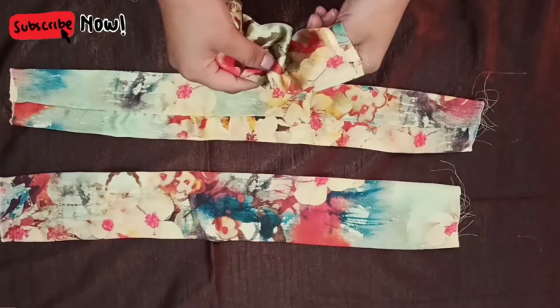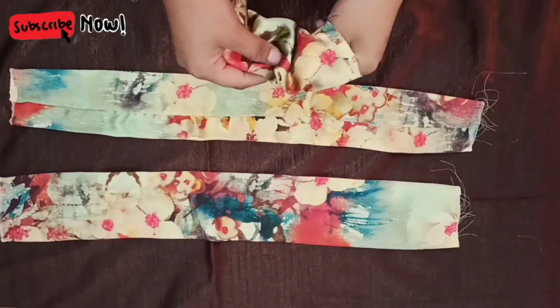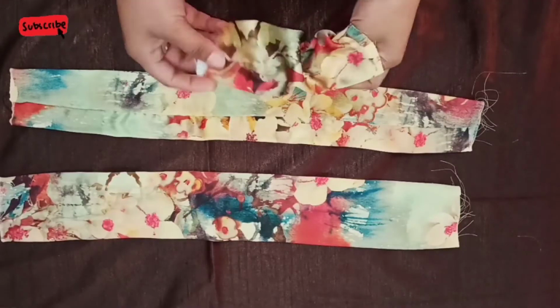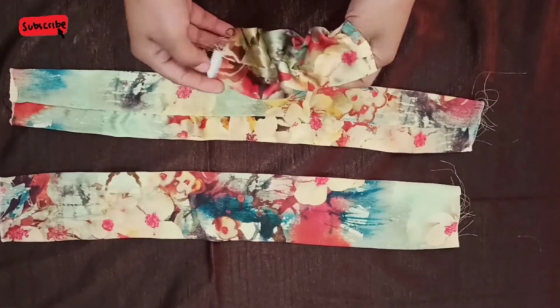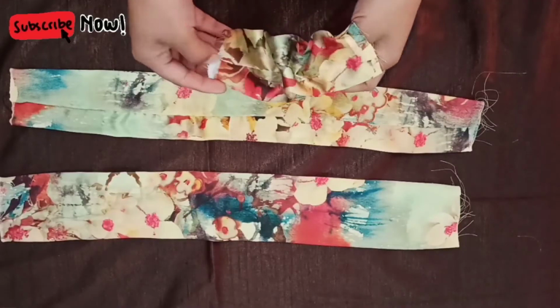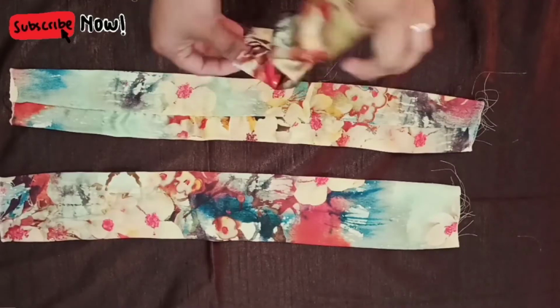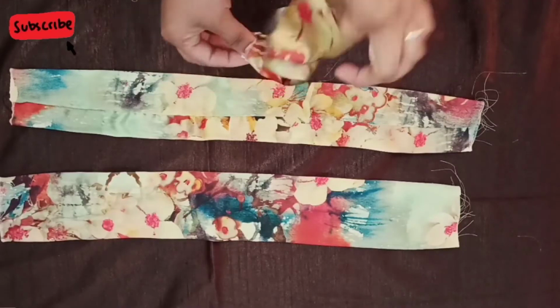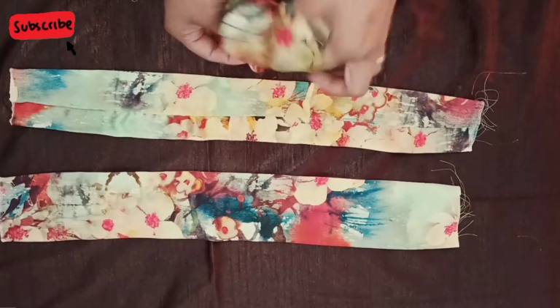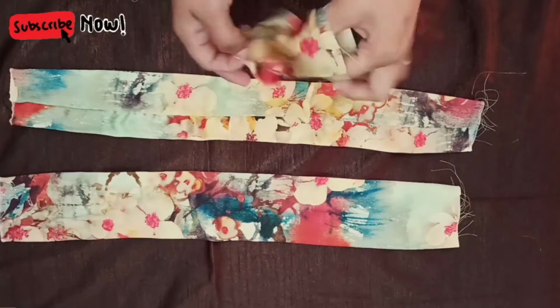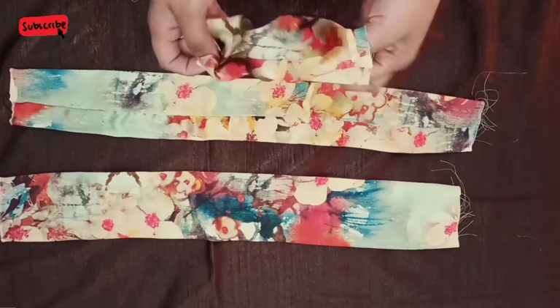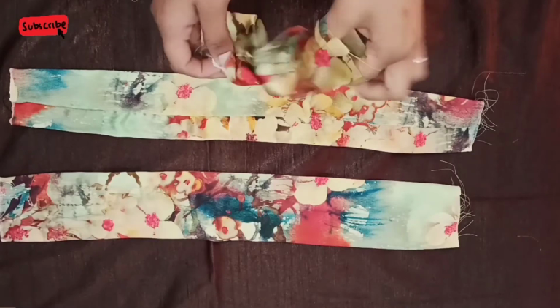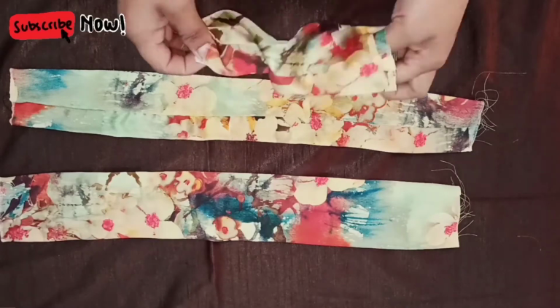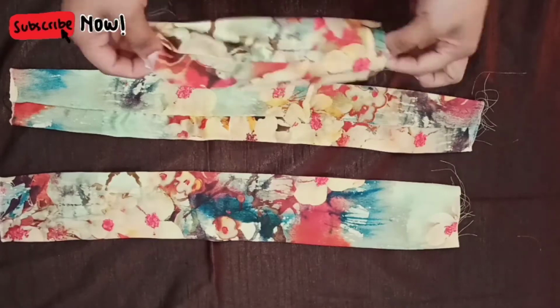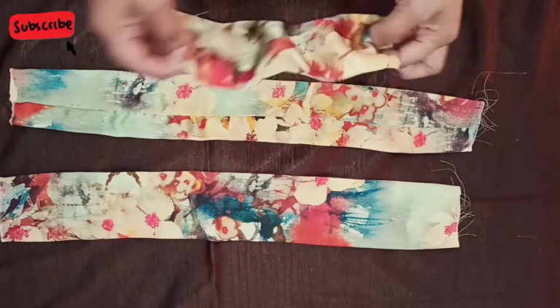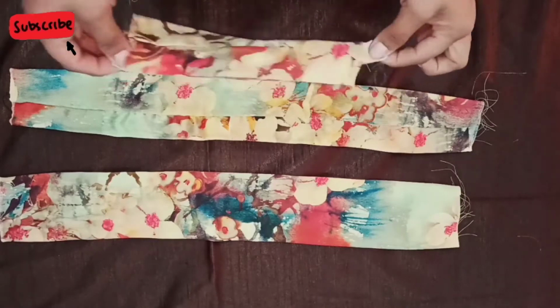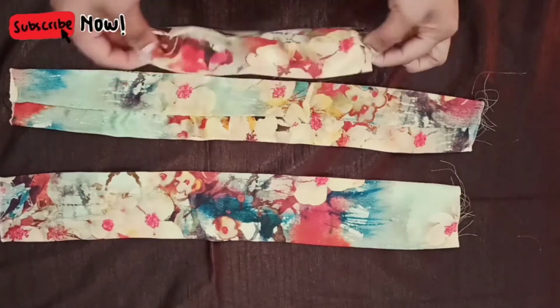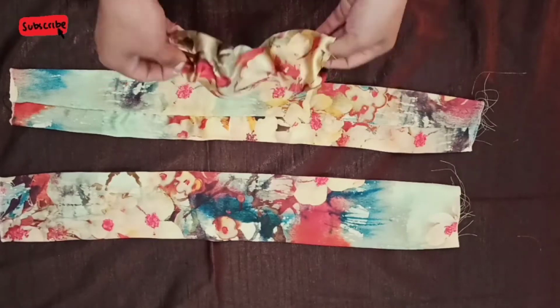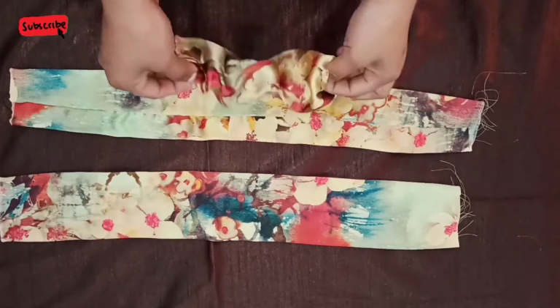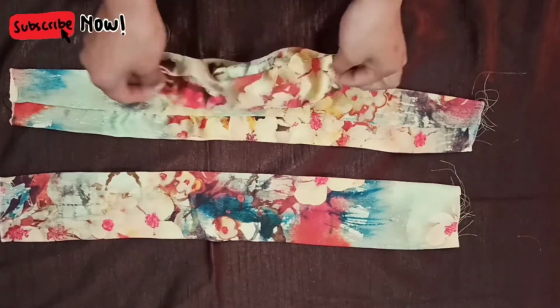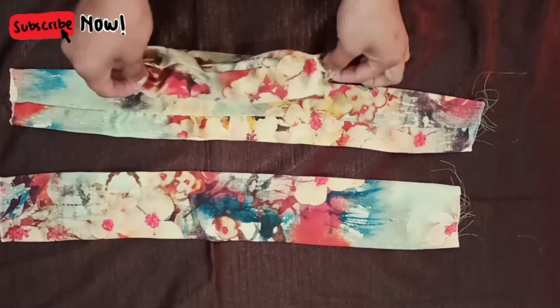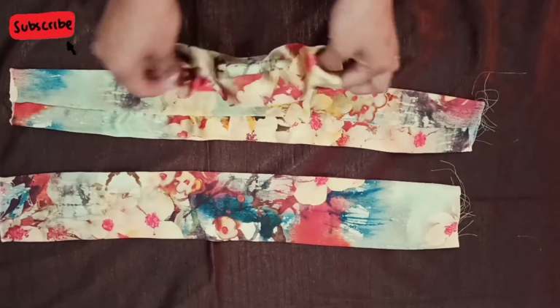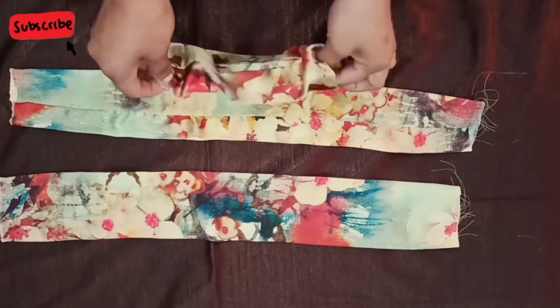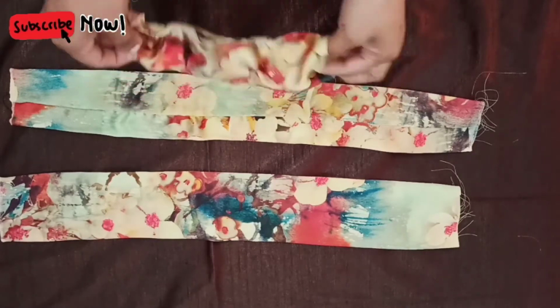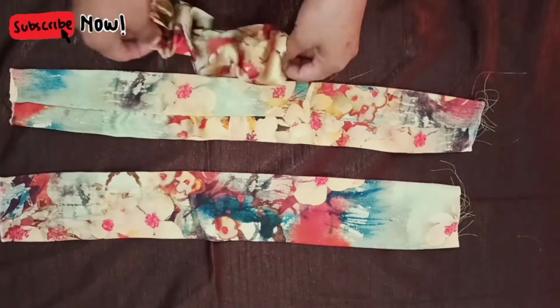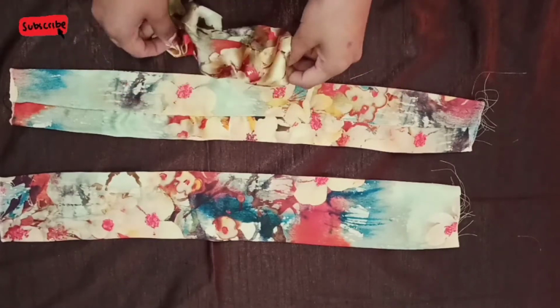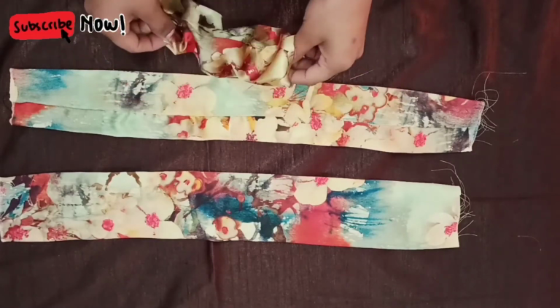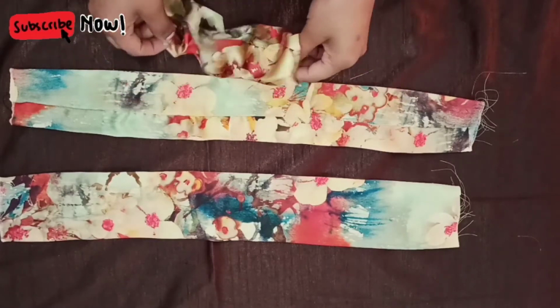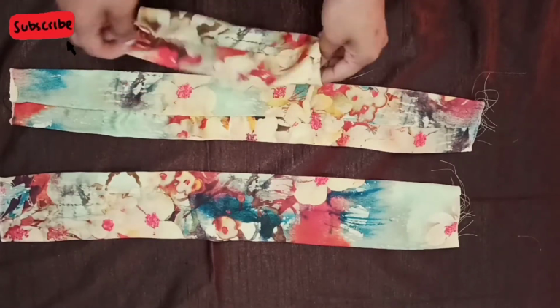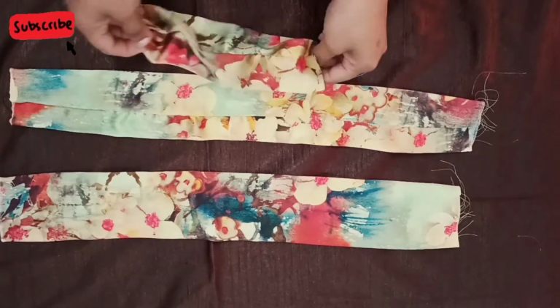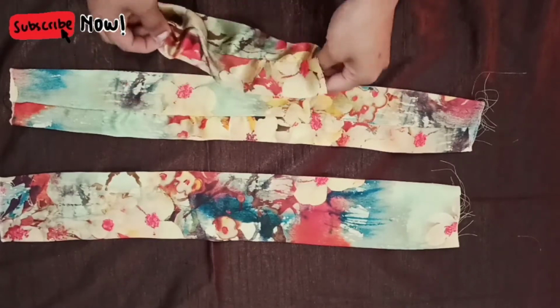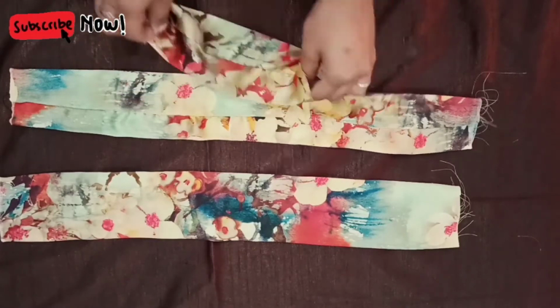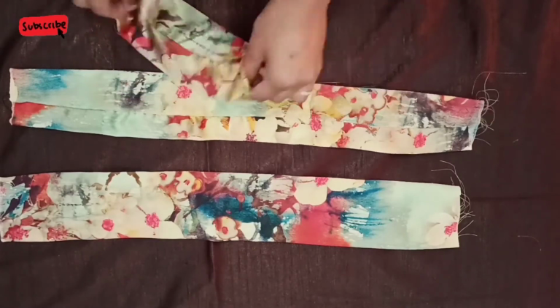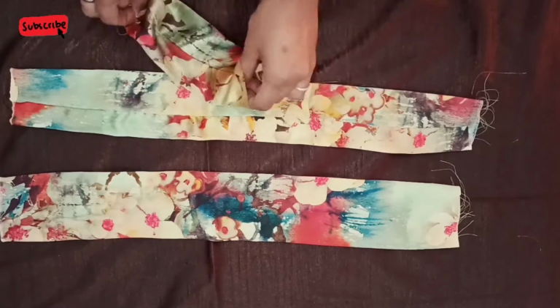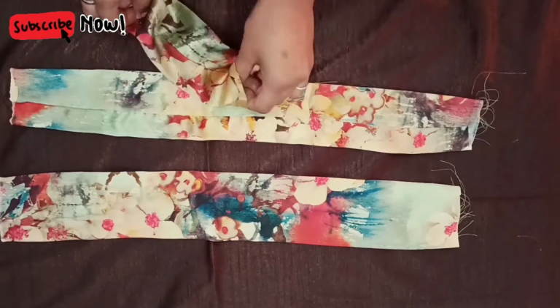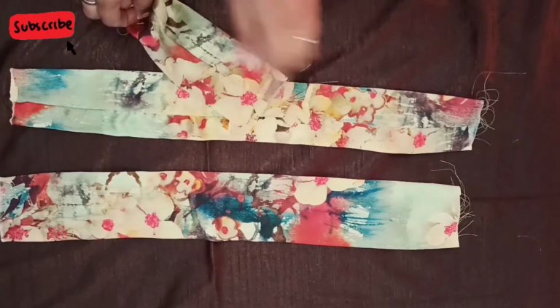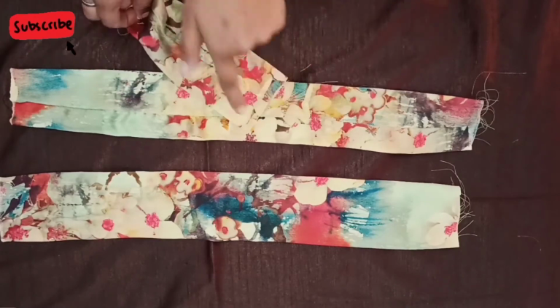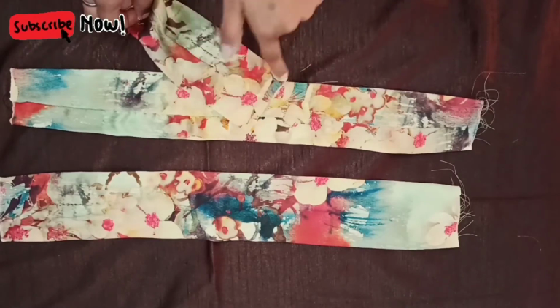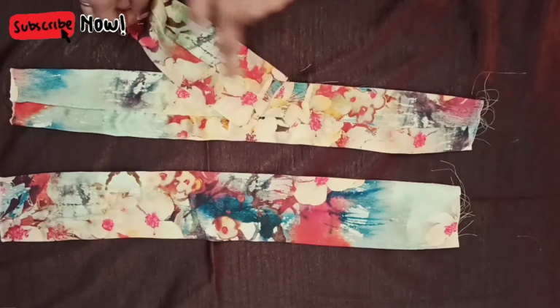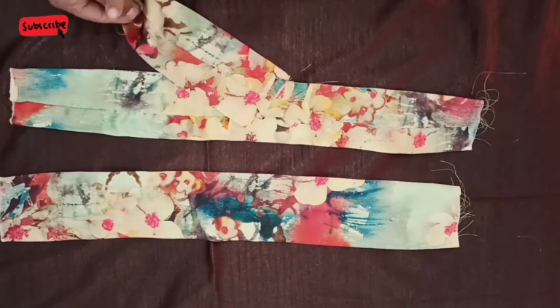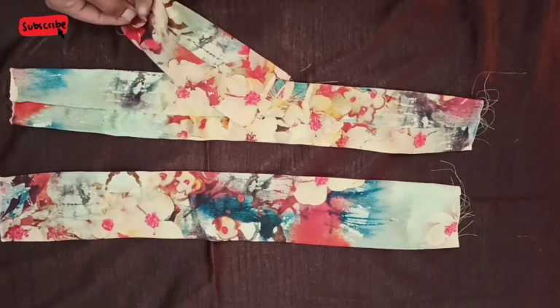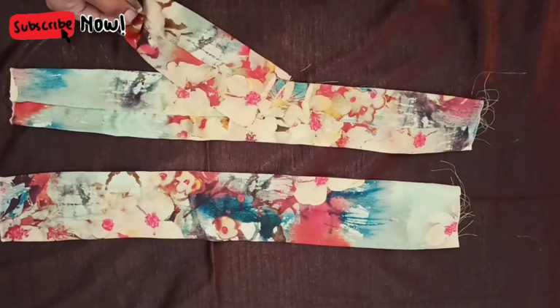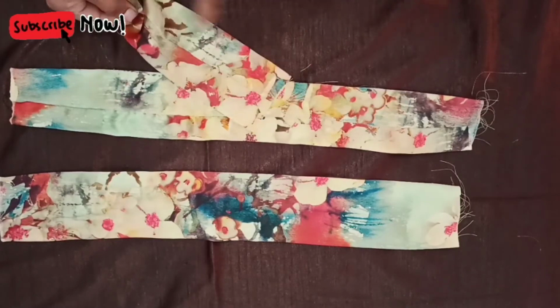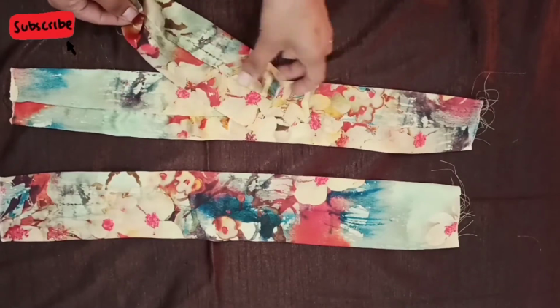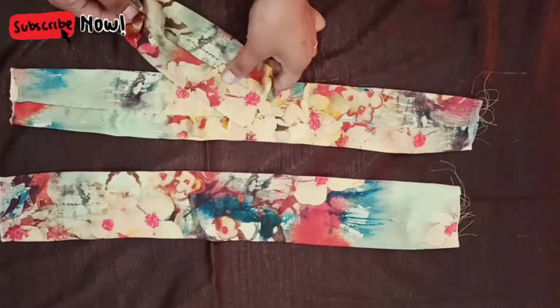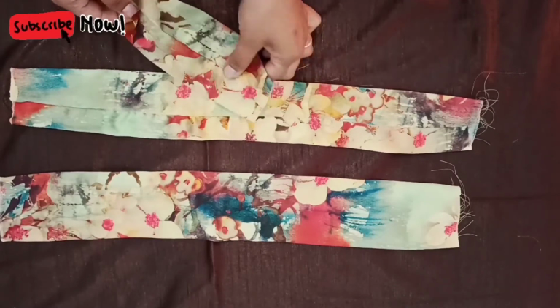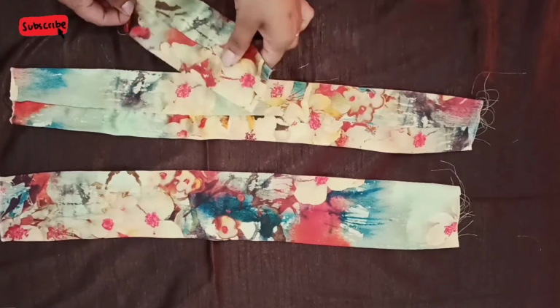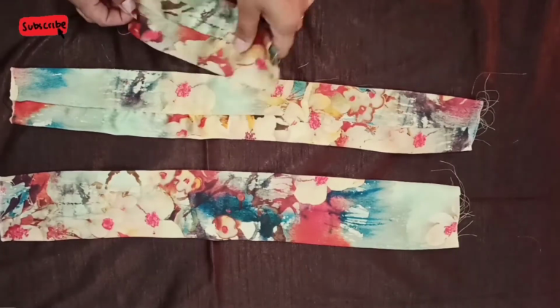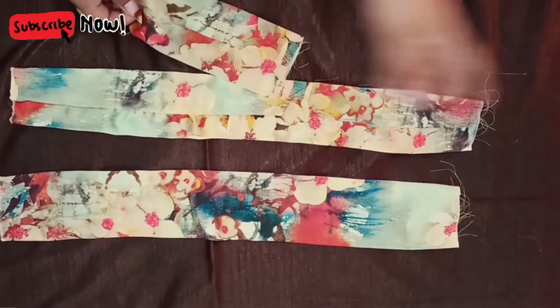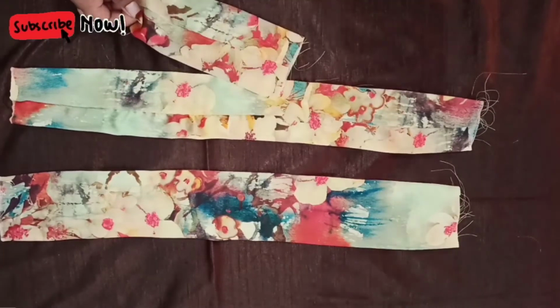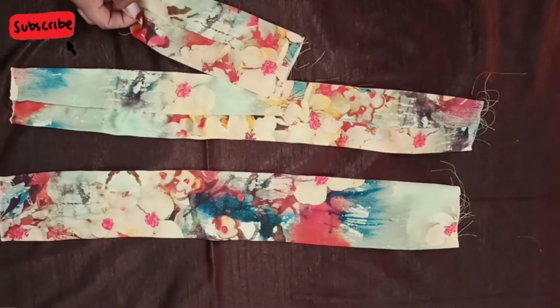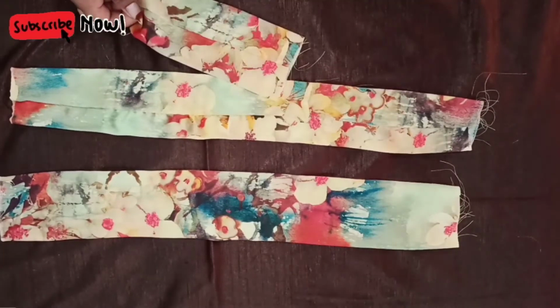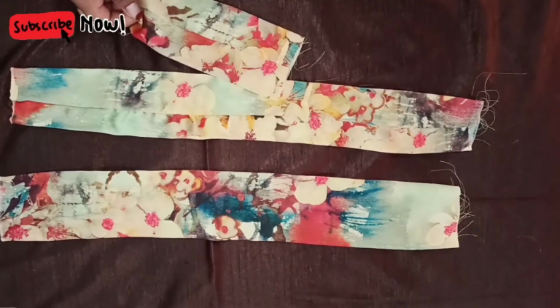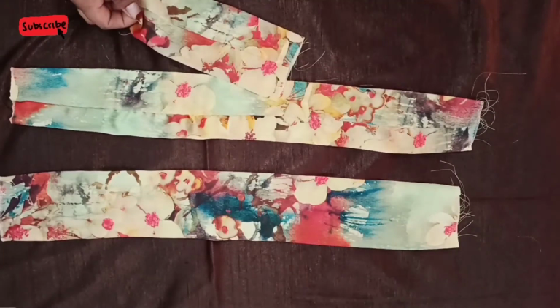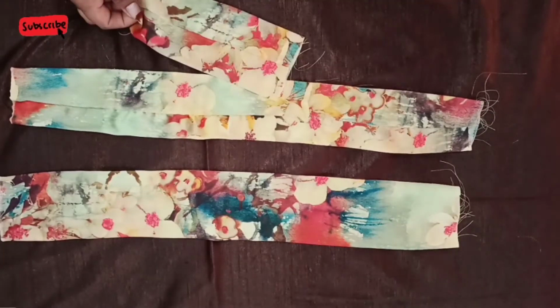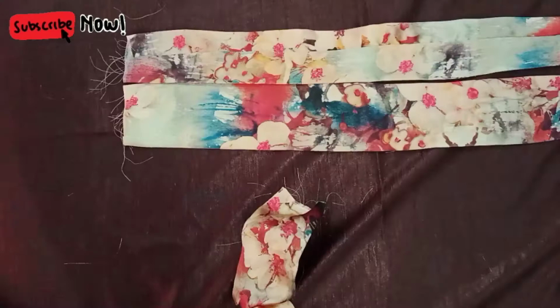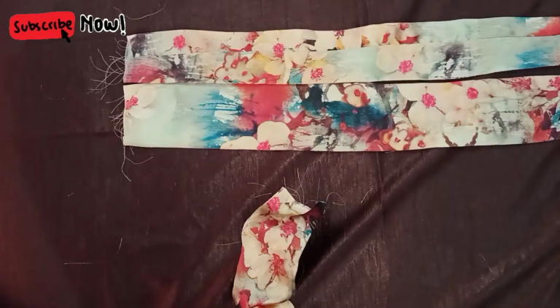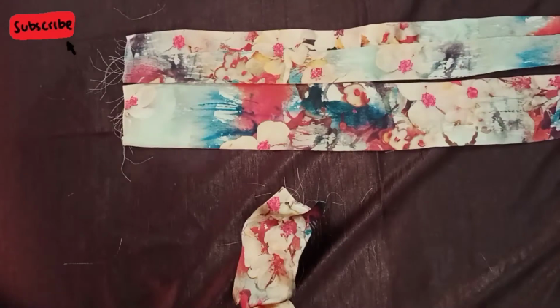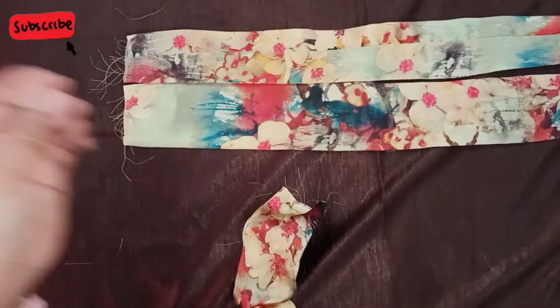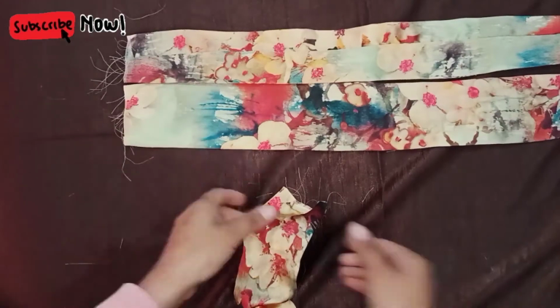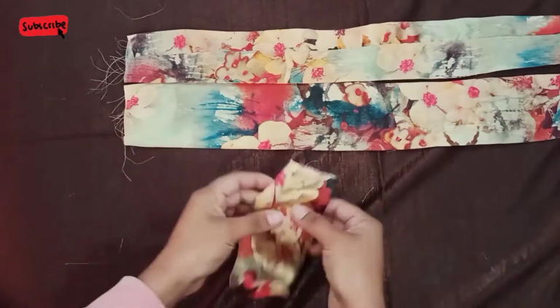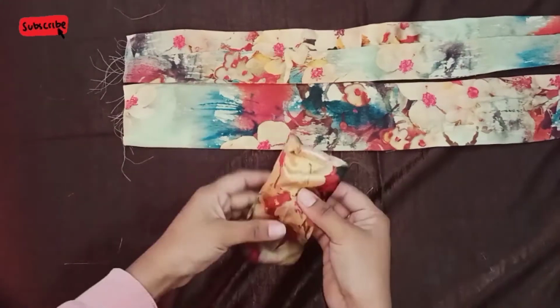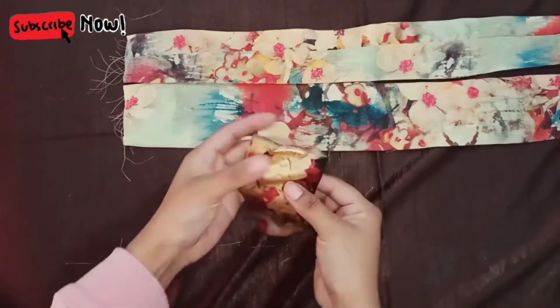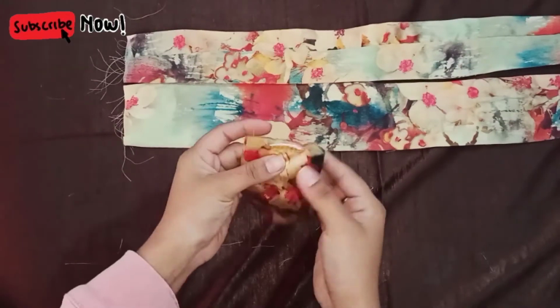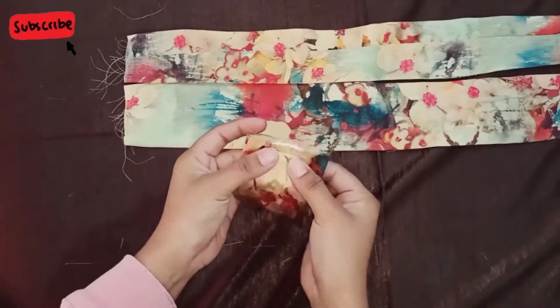So once the ironing is done, what do you have to do? You have to insert the elastic in the small pieces and stitch the sides.